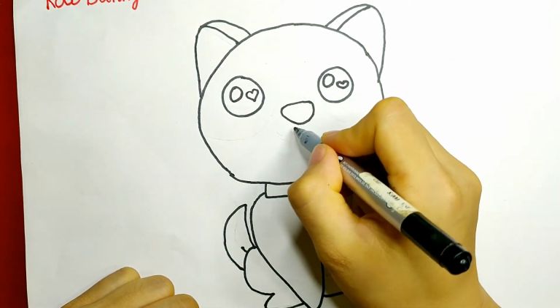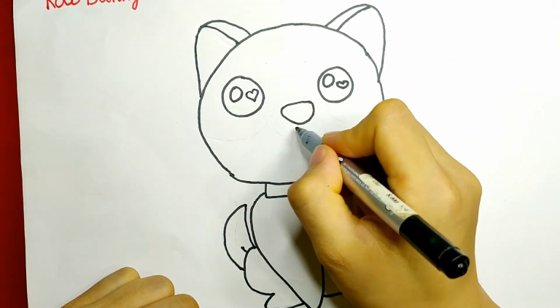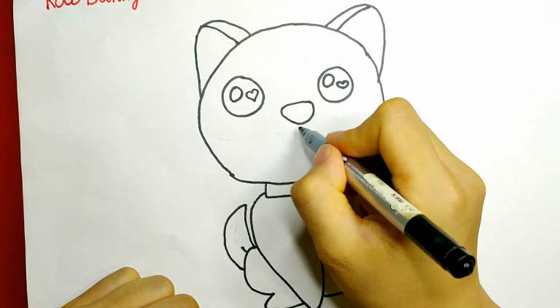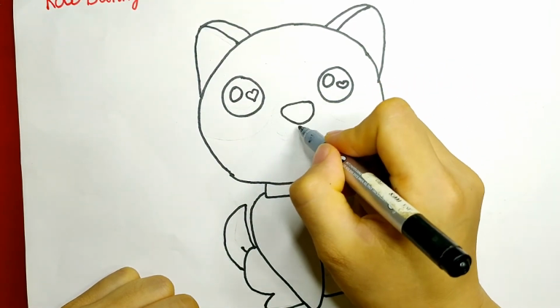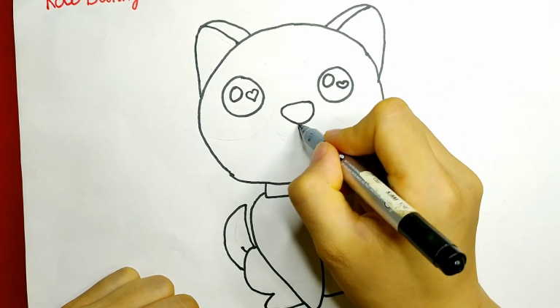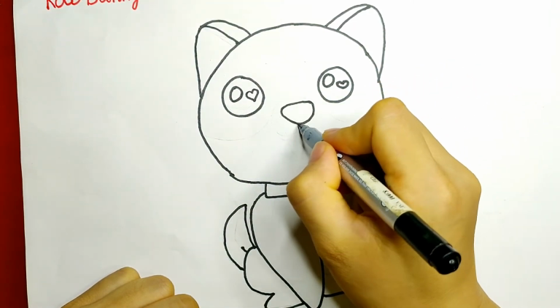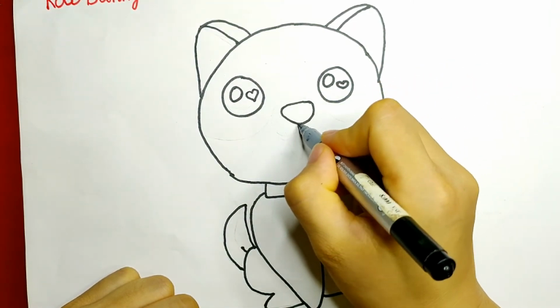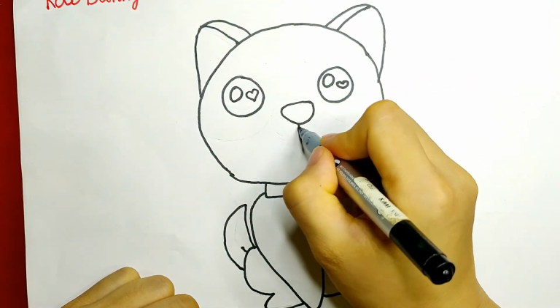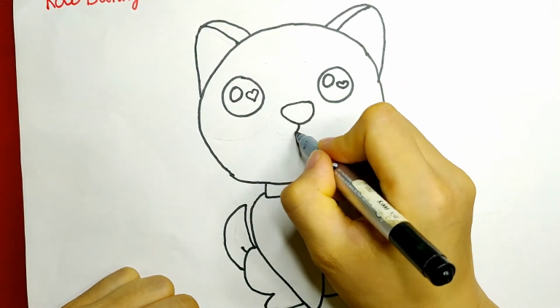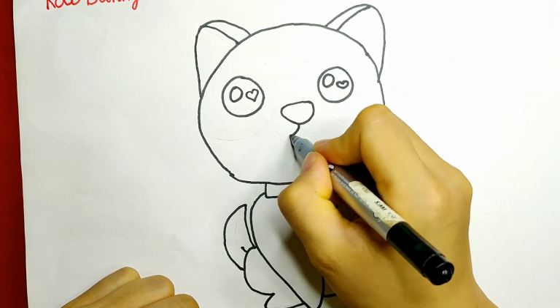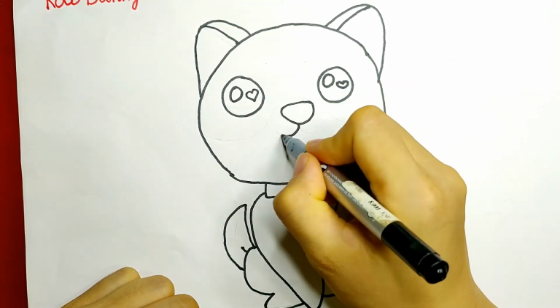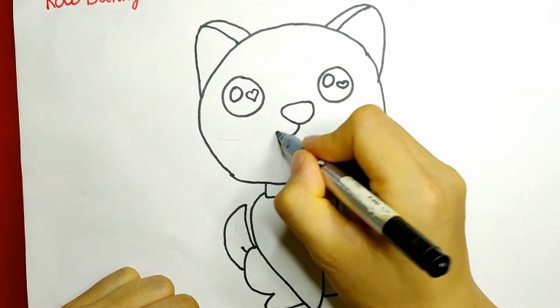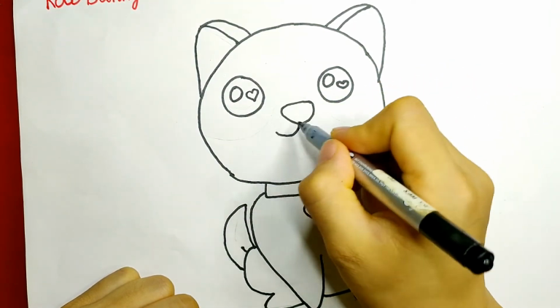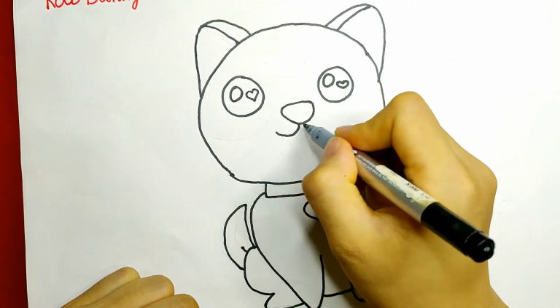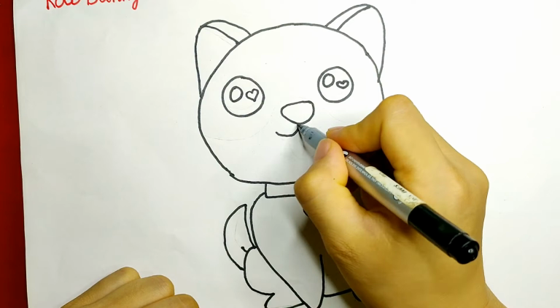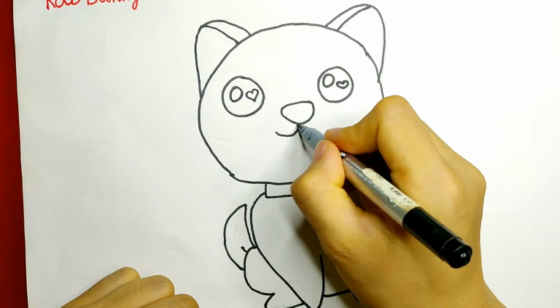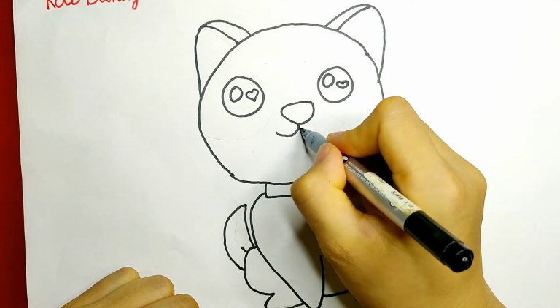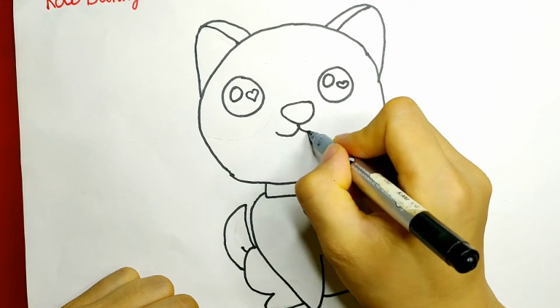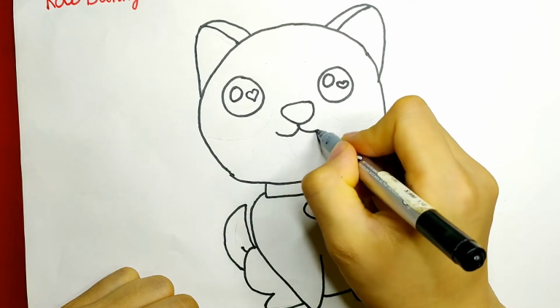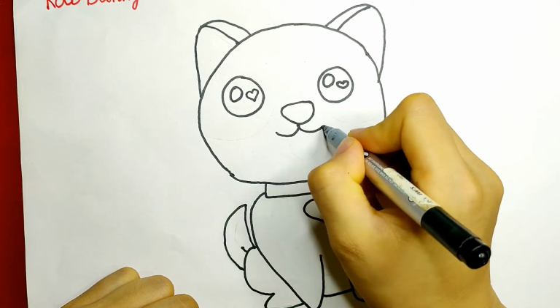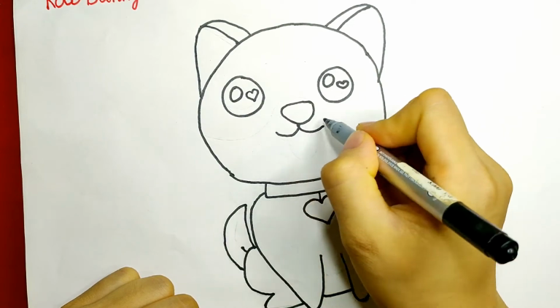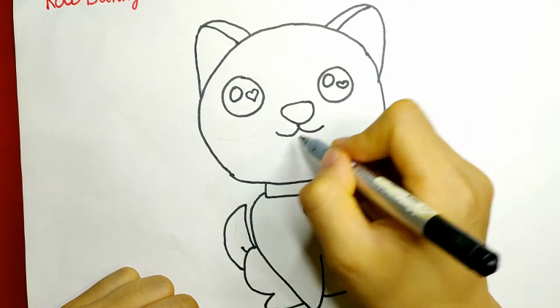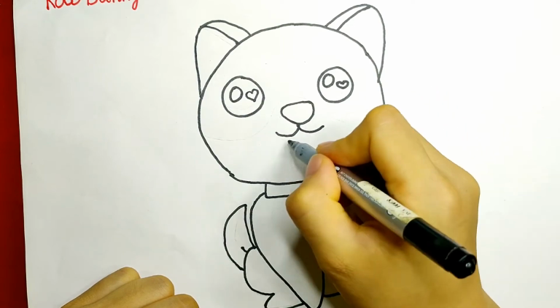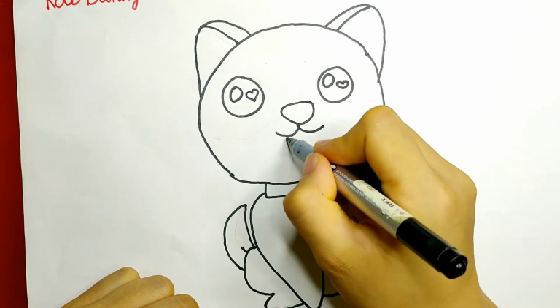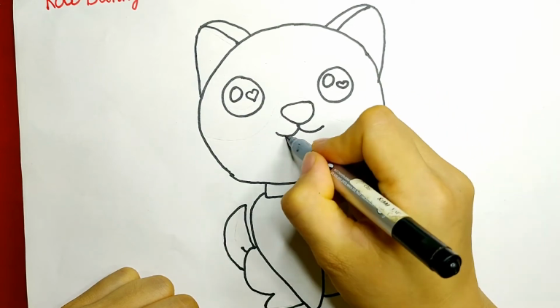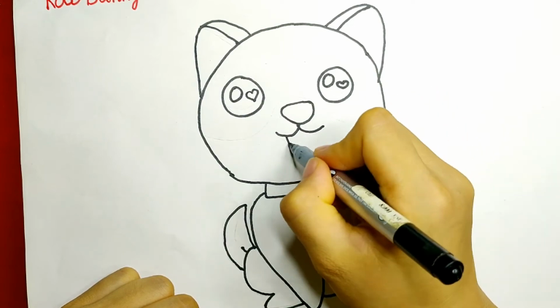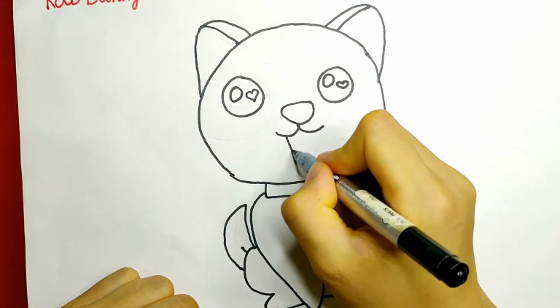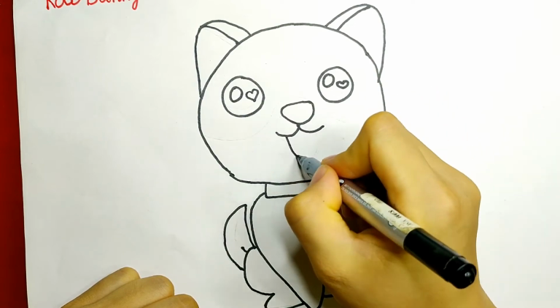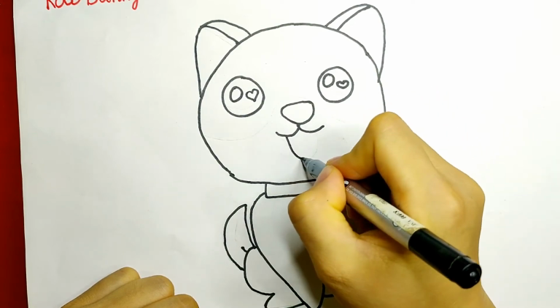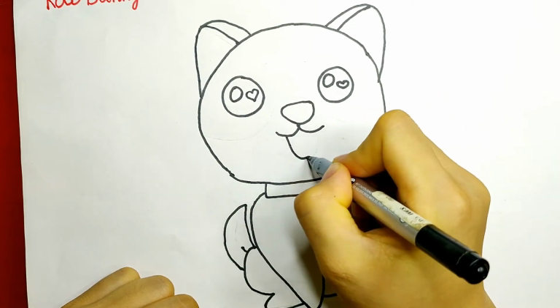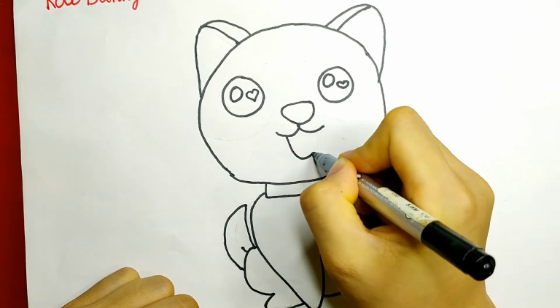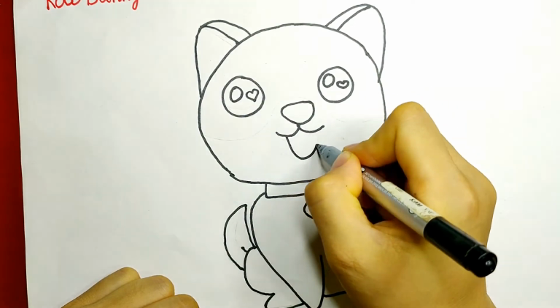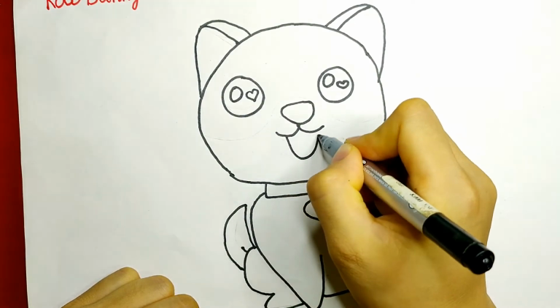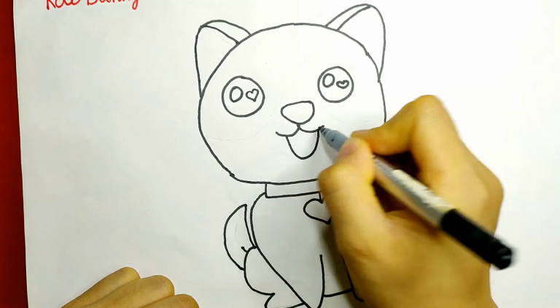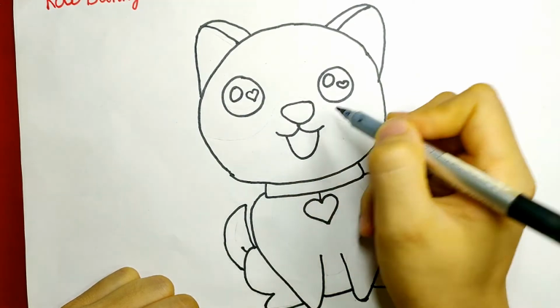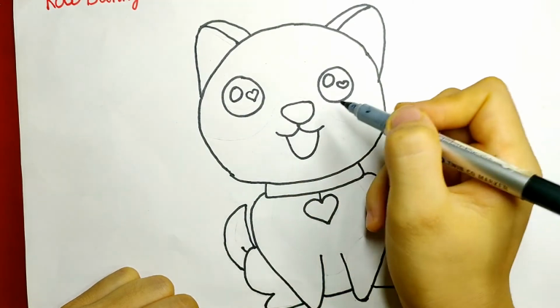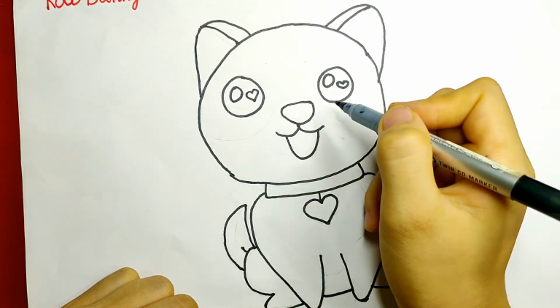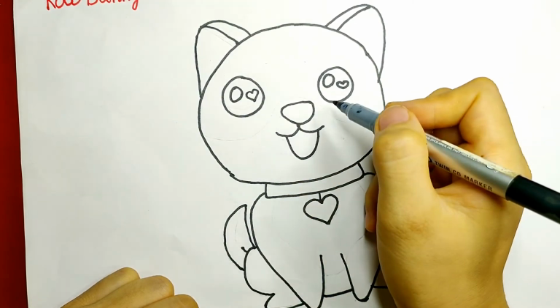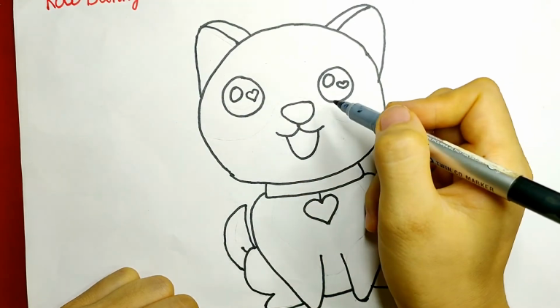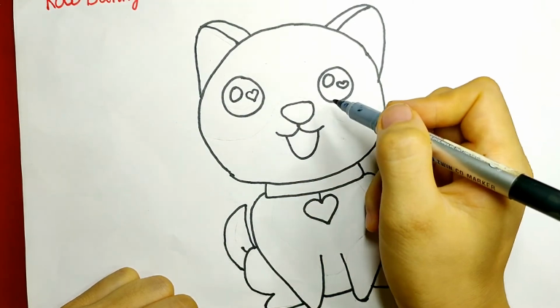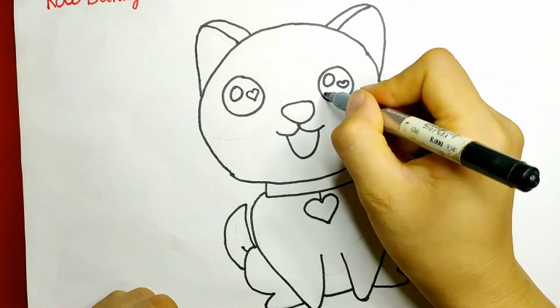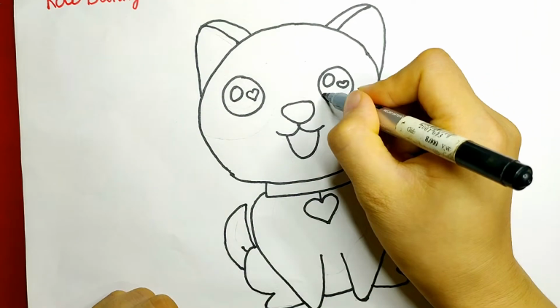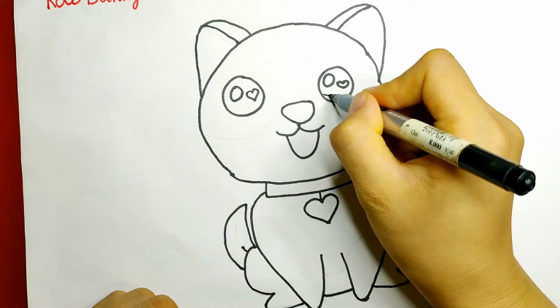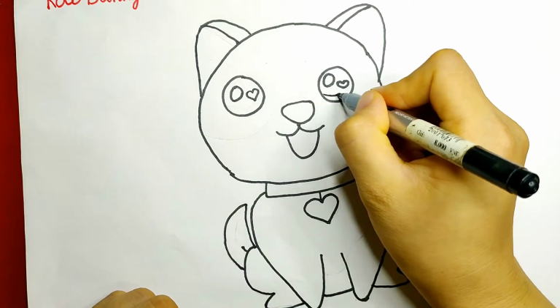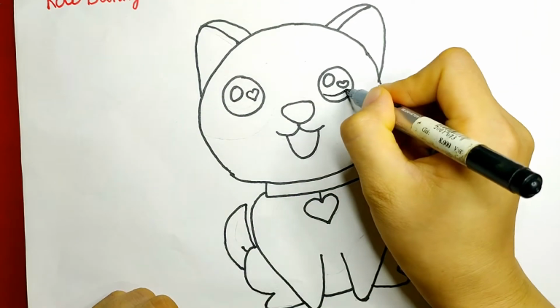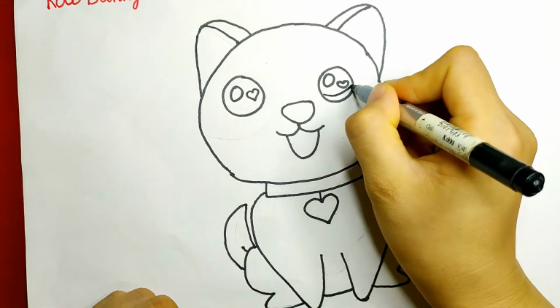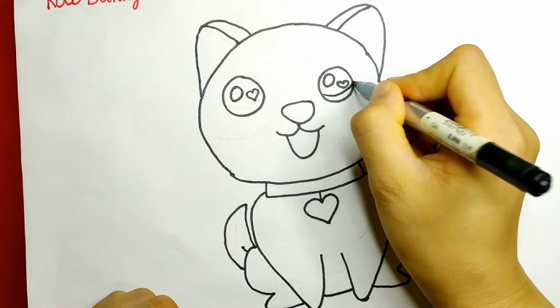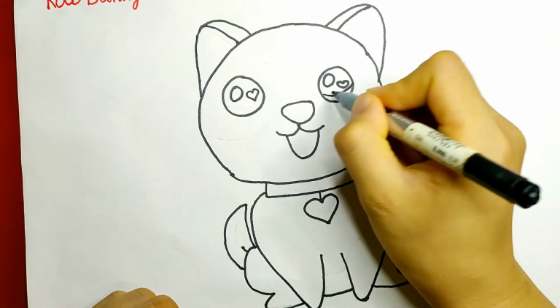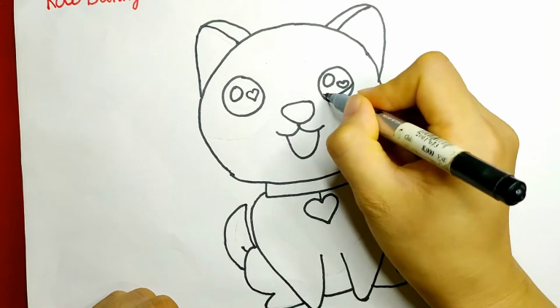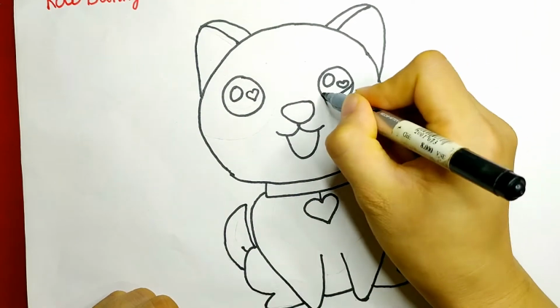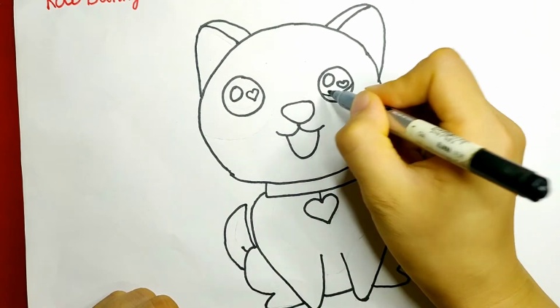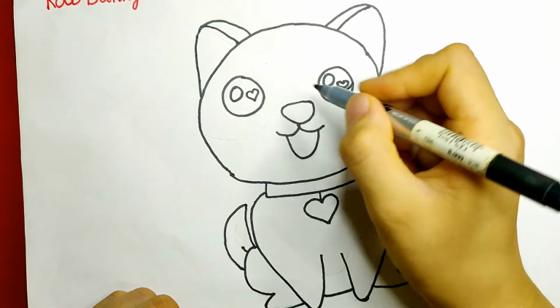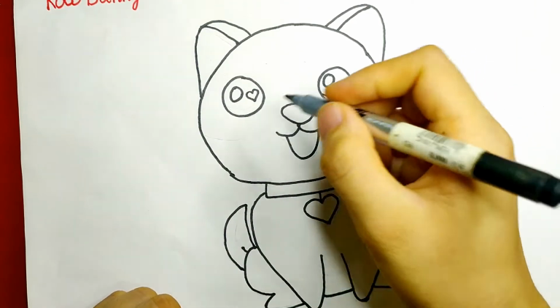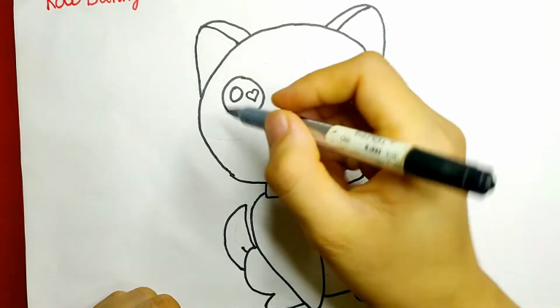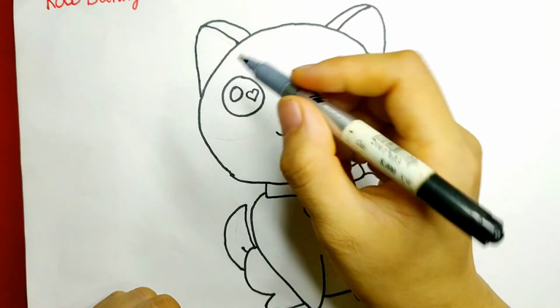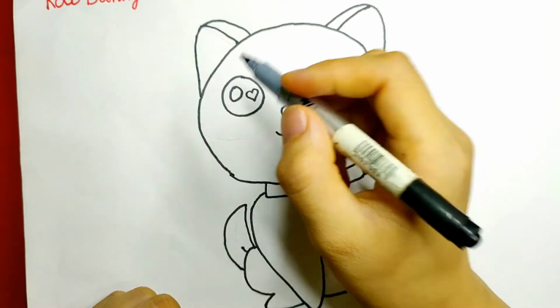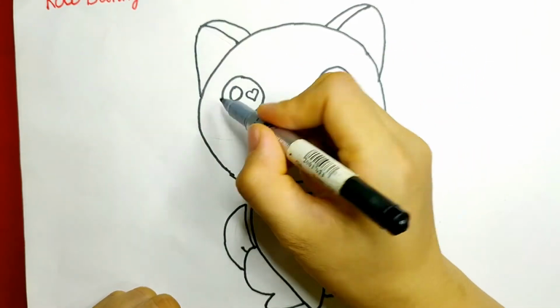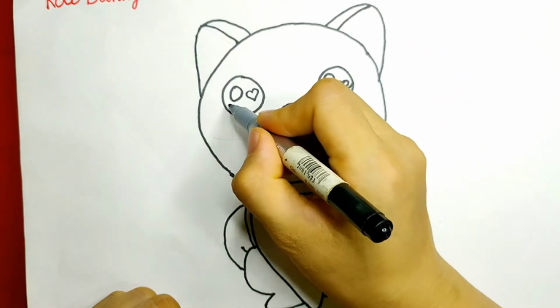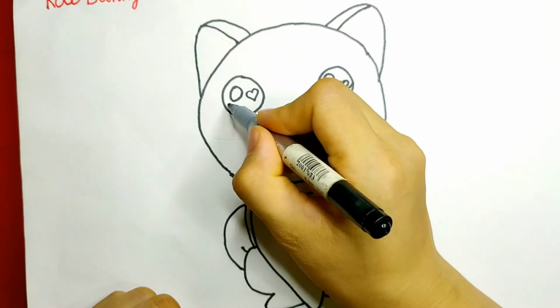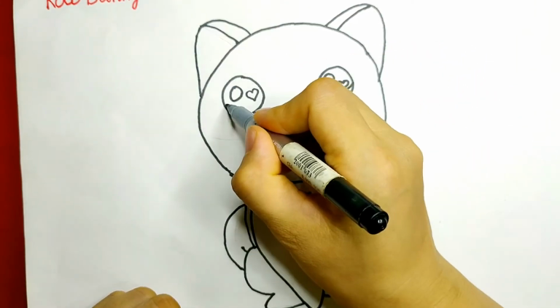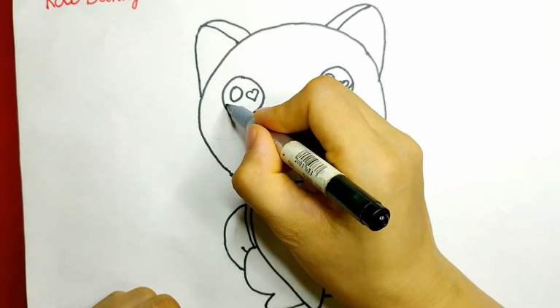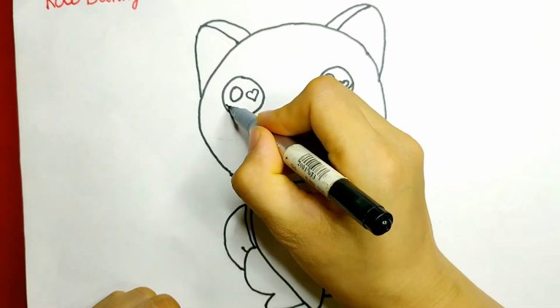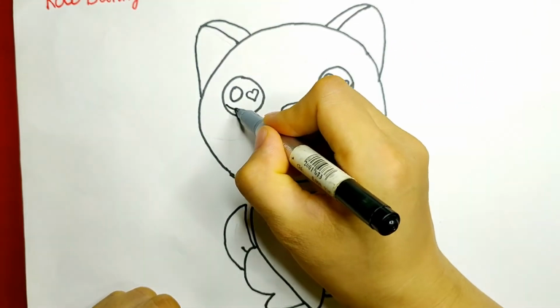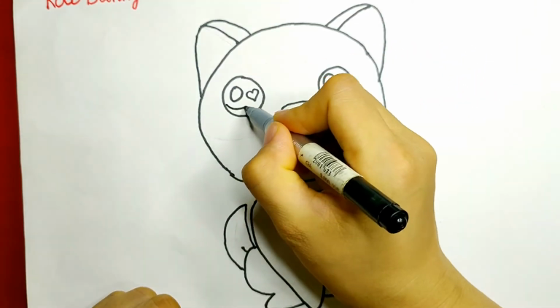I bet you'll also like this. Finish this picture with its nose, mouth, and tongue sticking out like this.